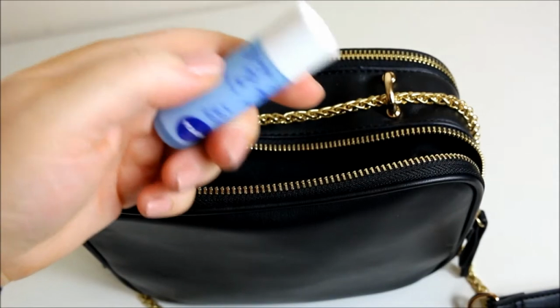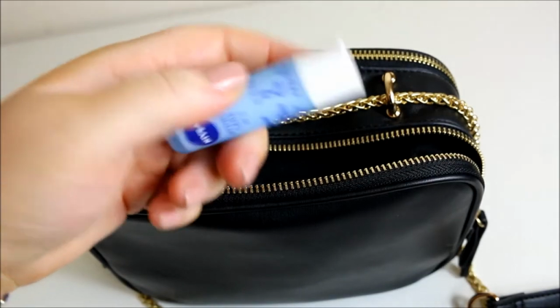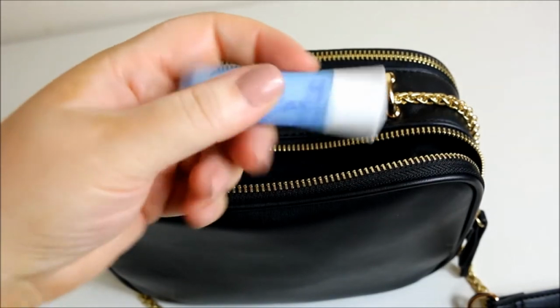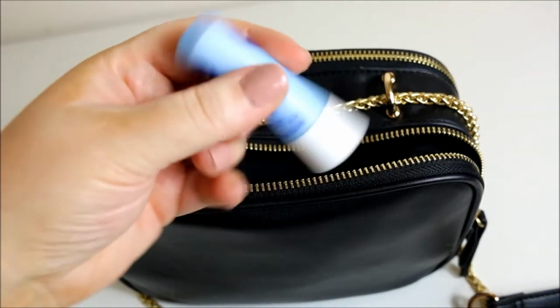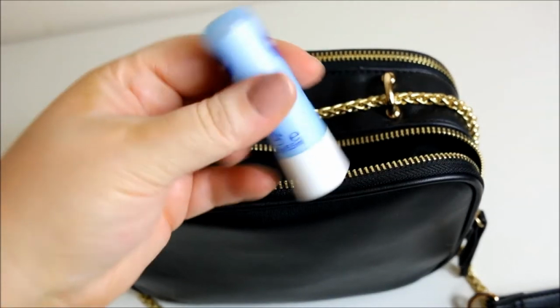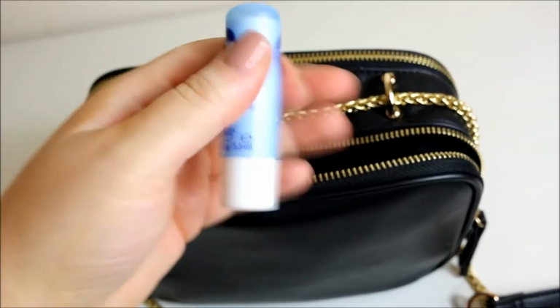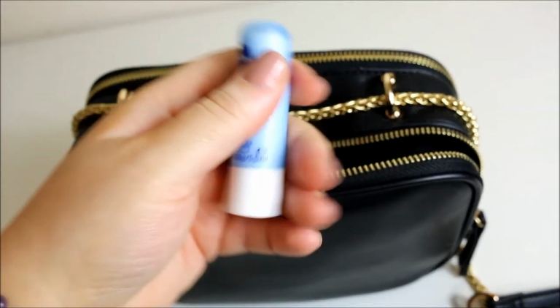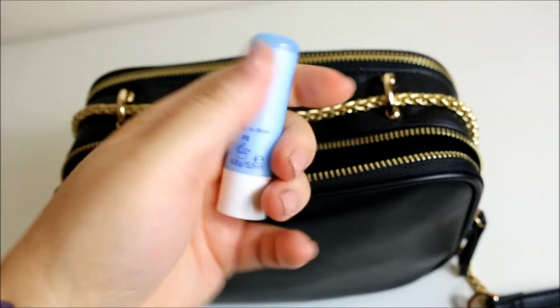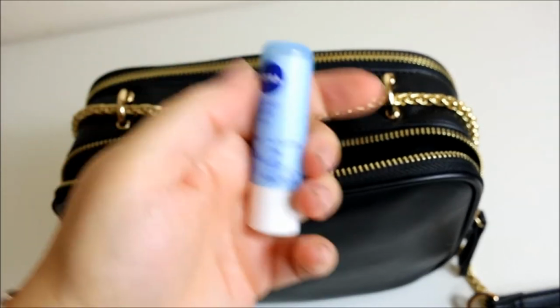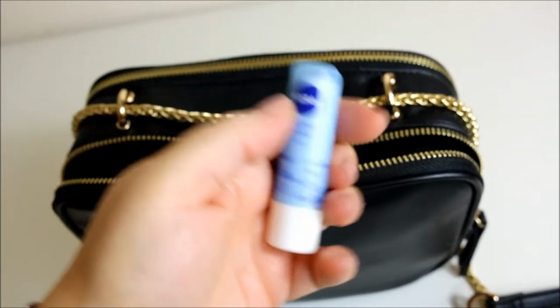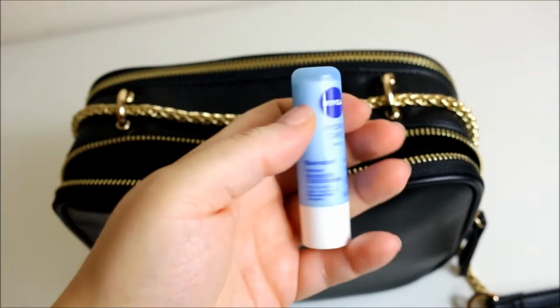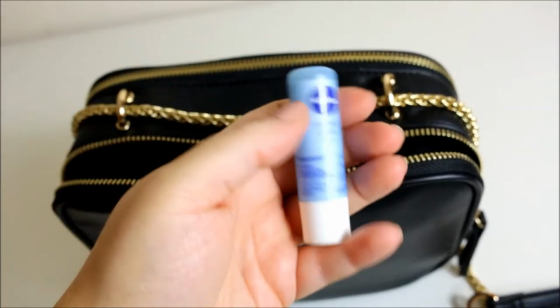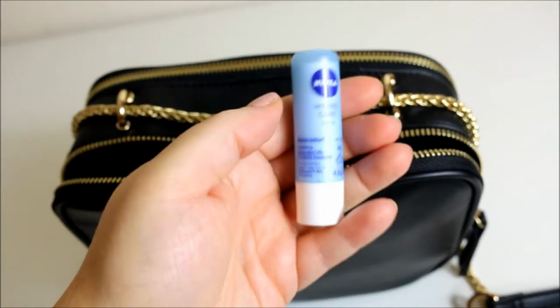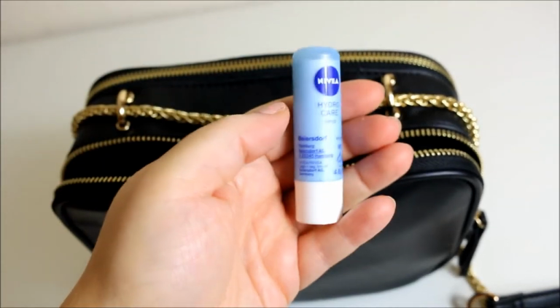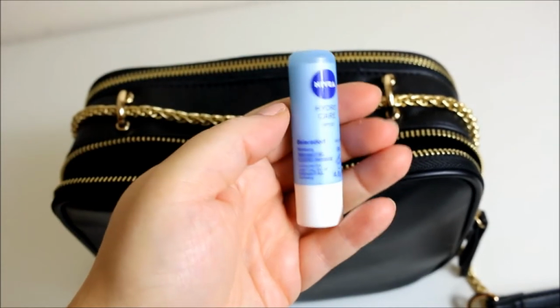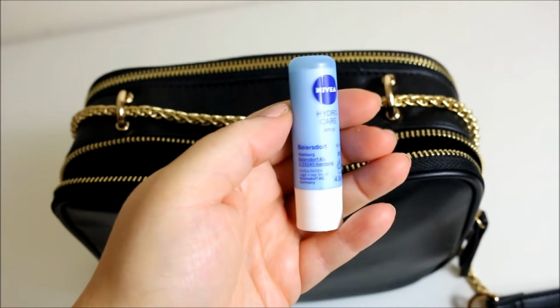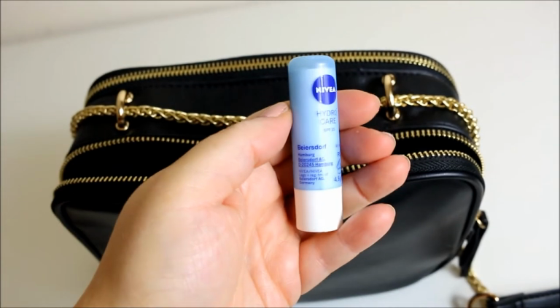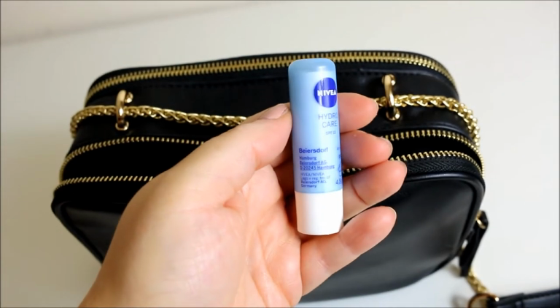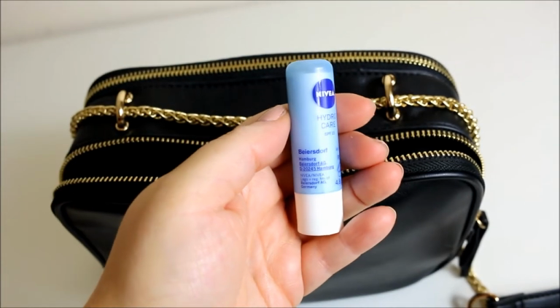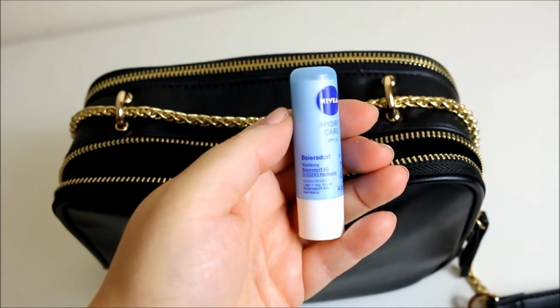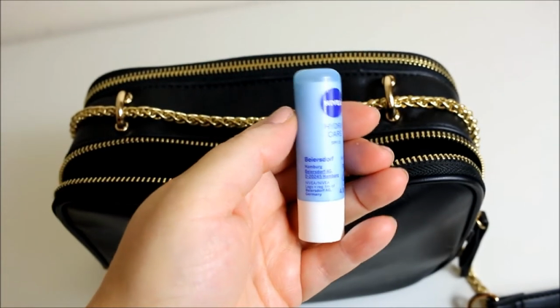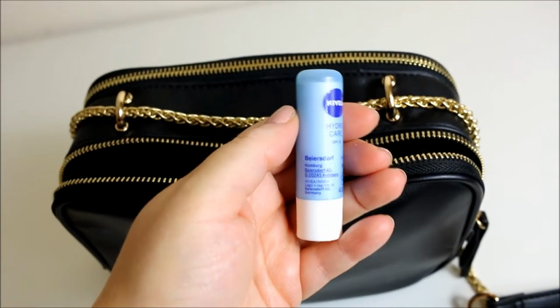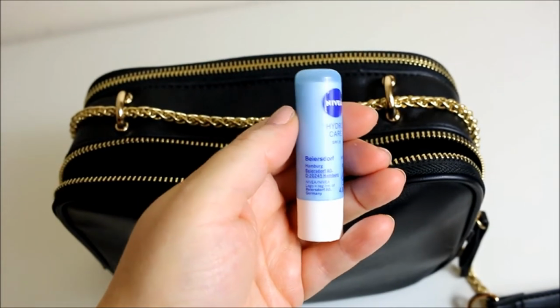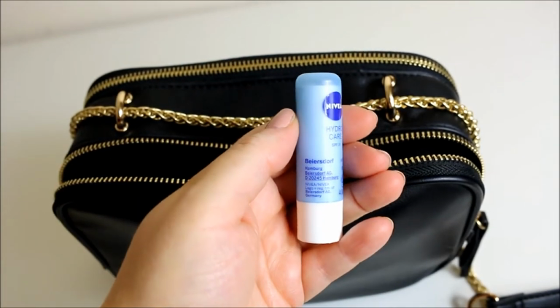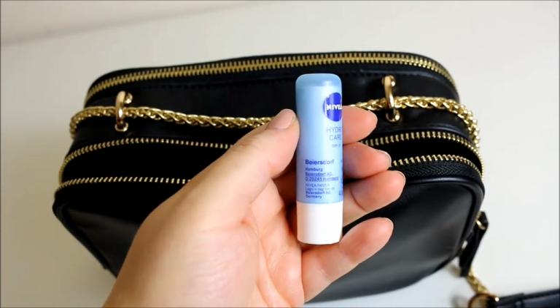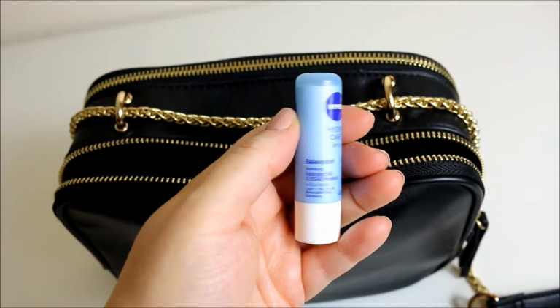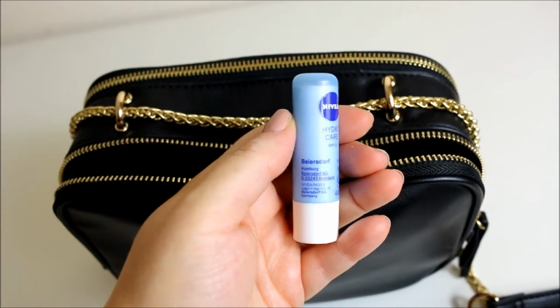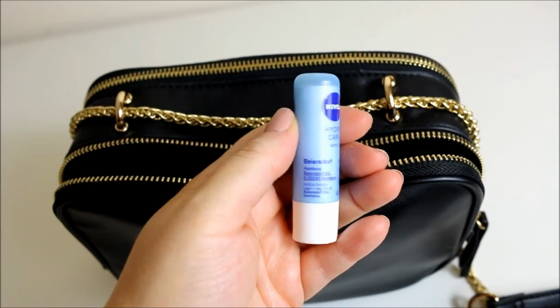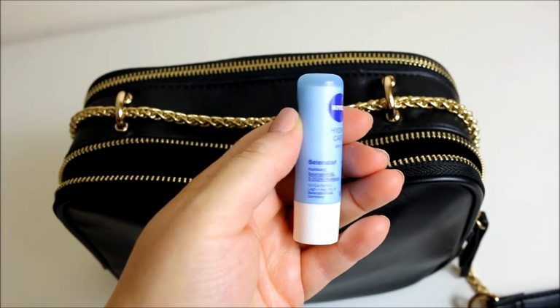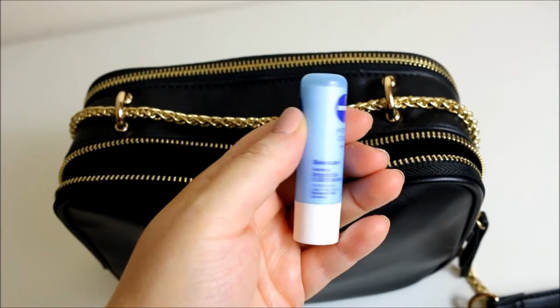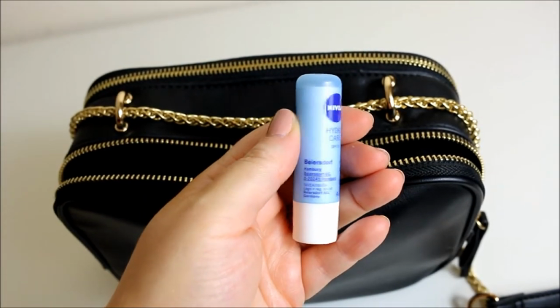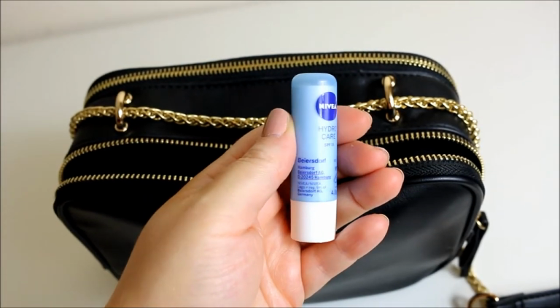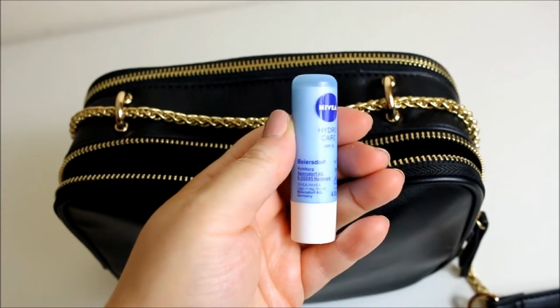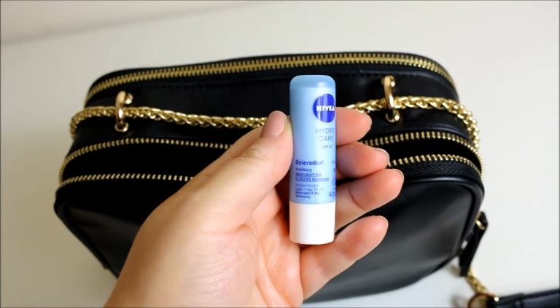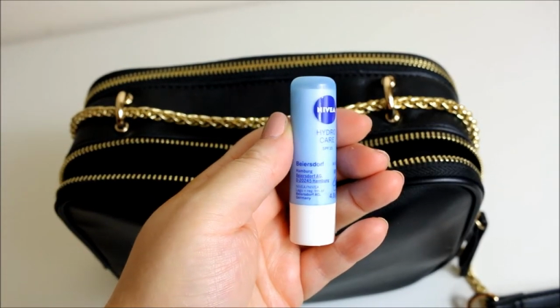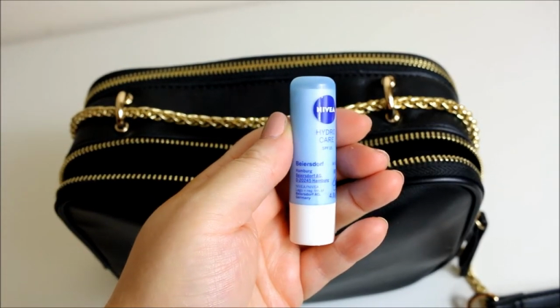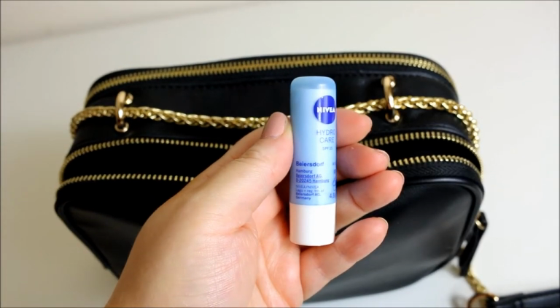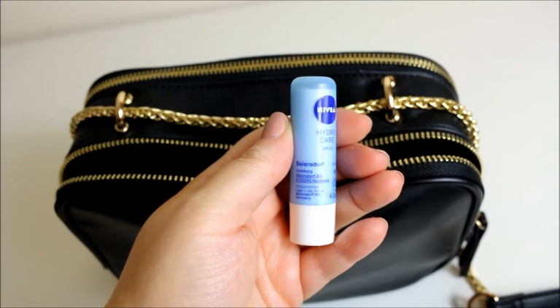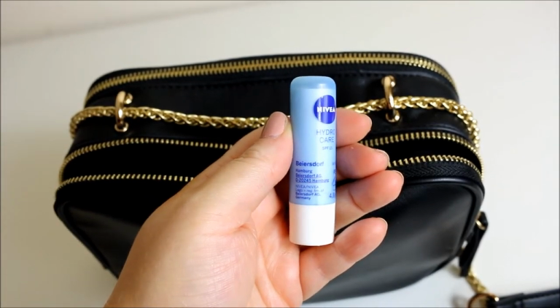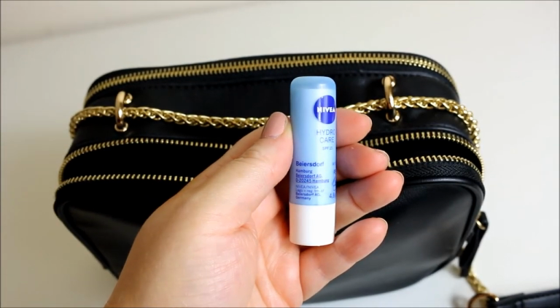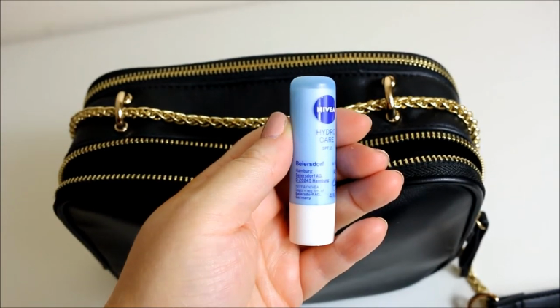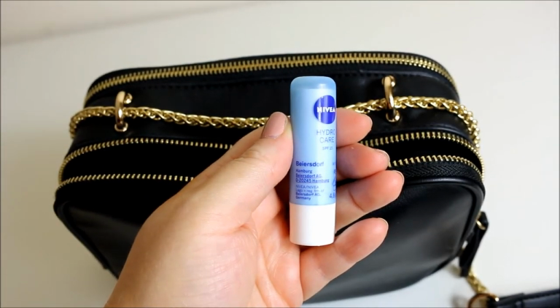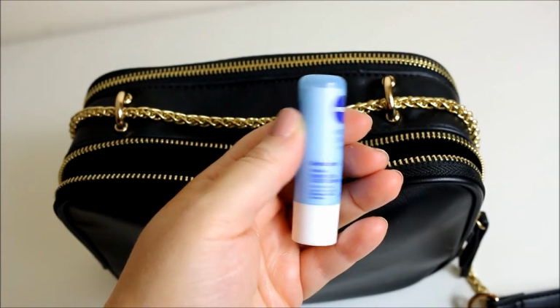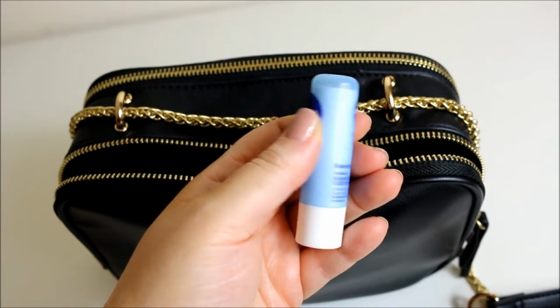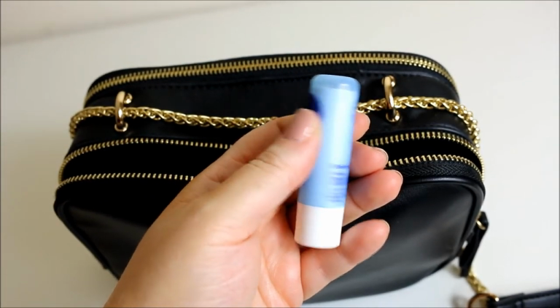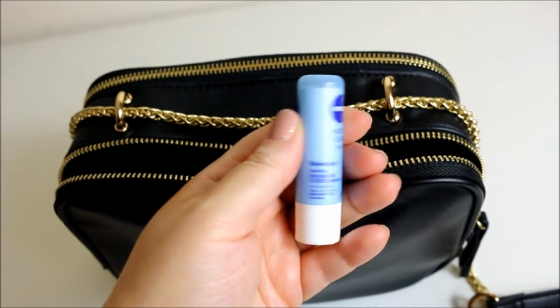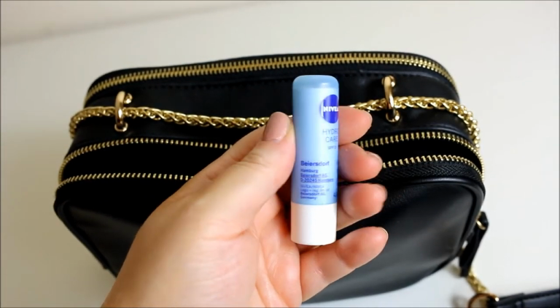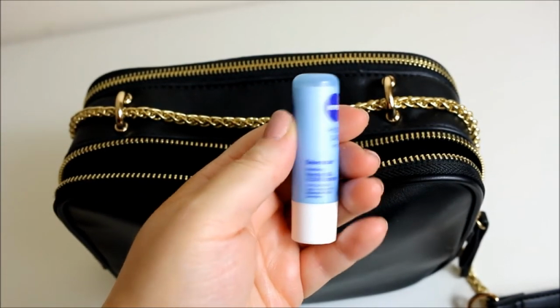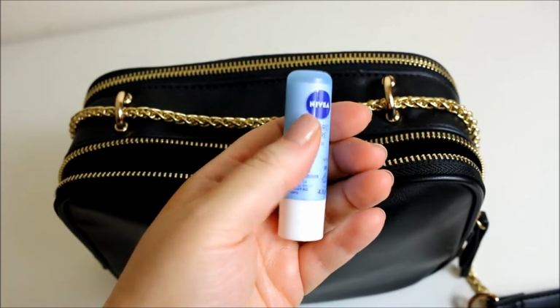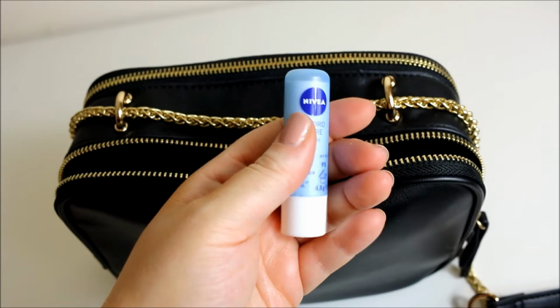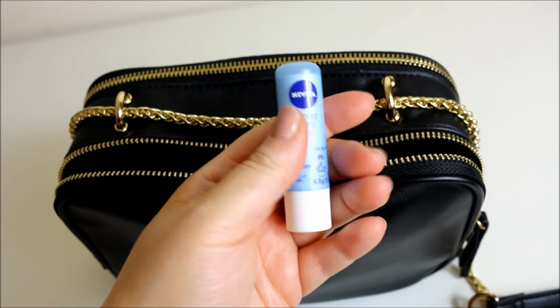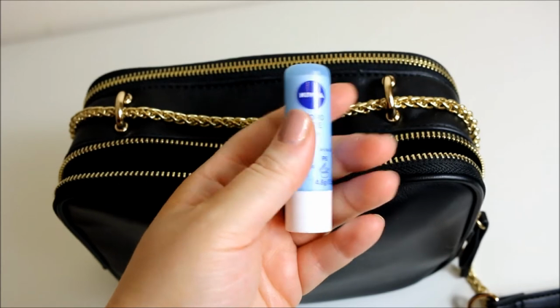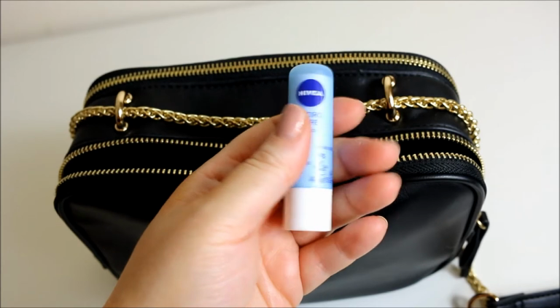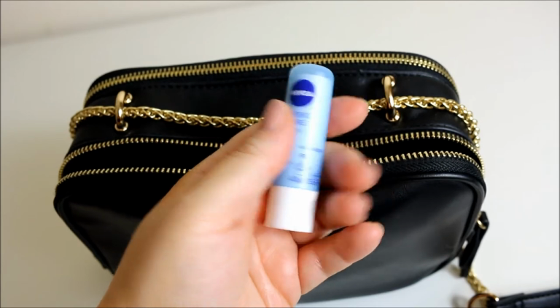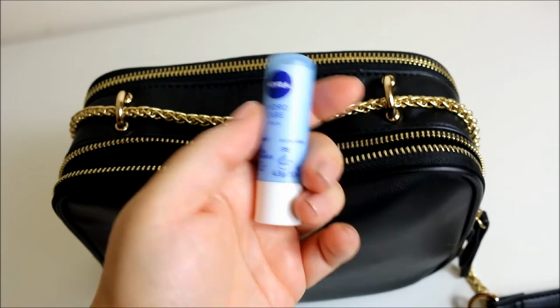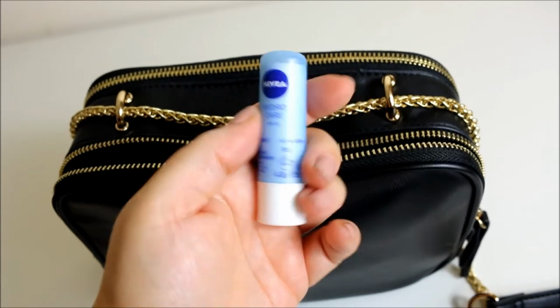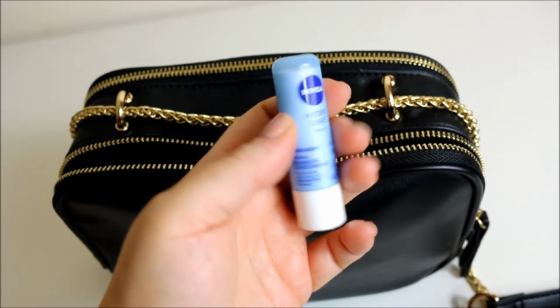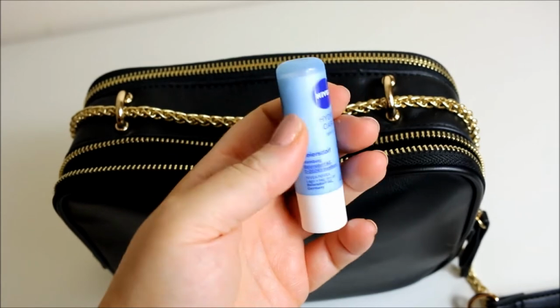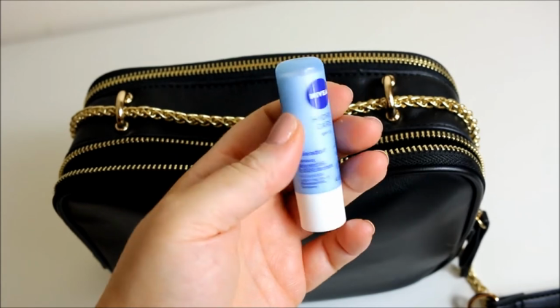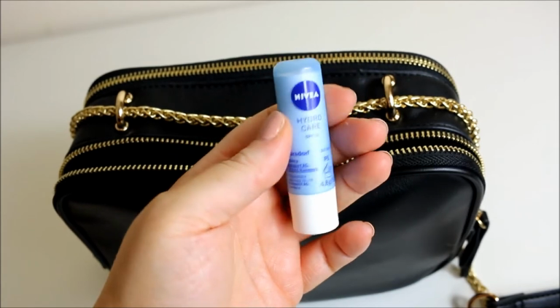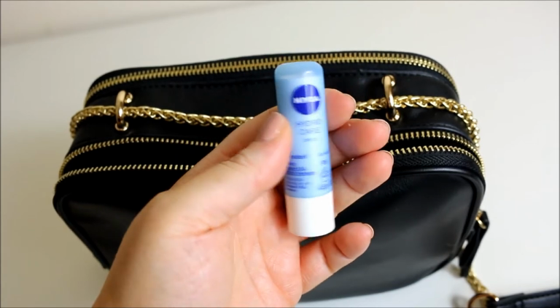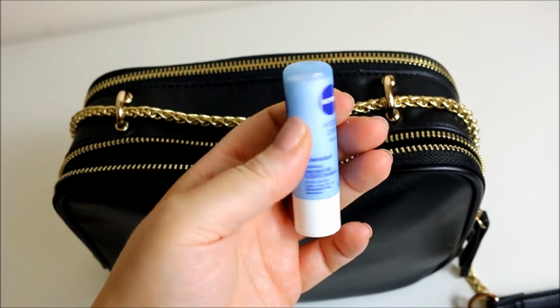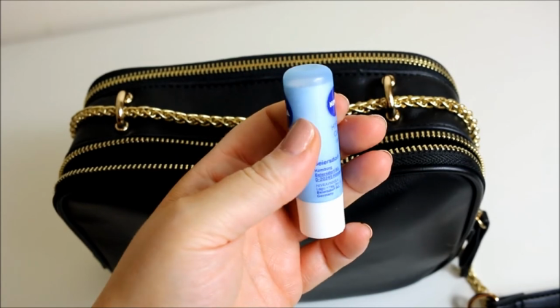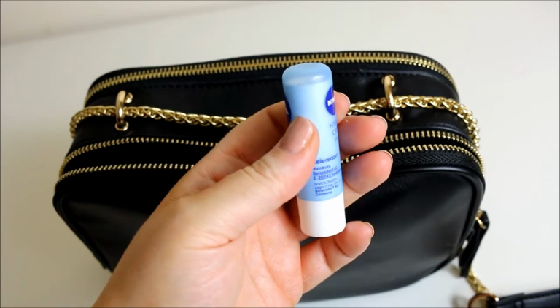Then this is my lip balm of choice. I have a lot of these — I've just finished one, I've got one in my bedroom, and I always have one in my bag.